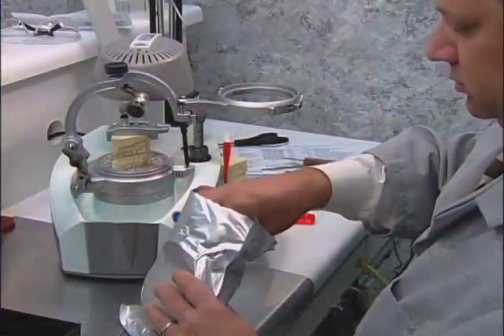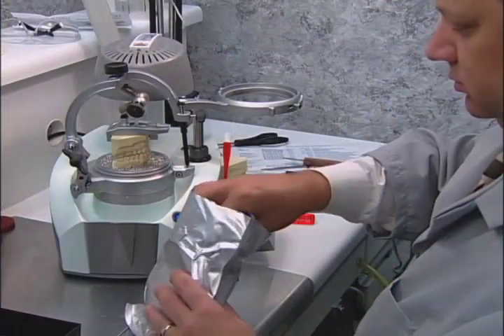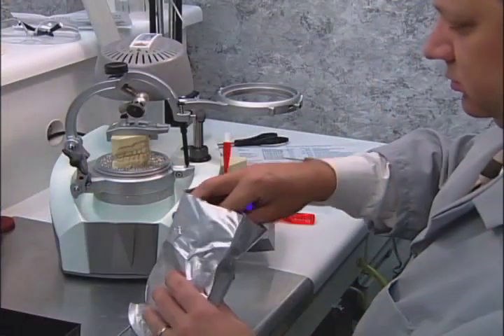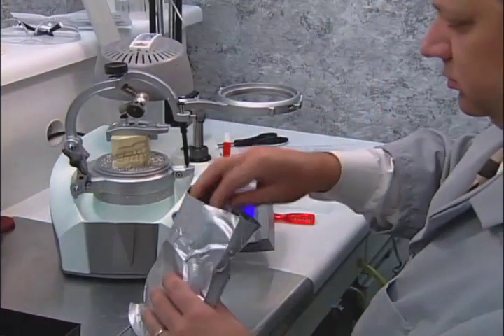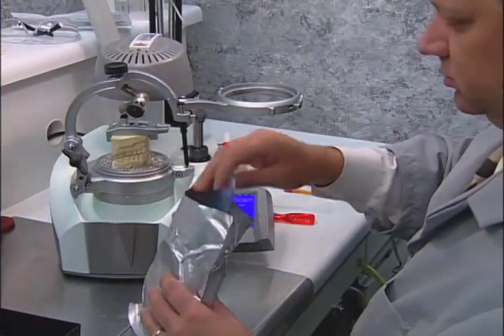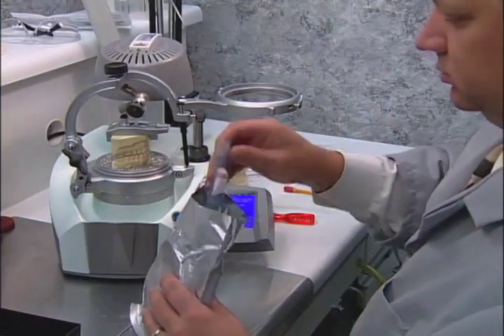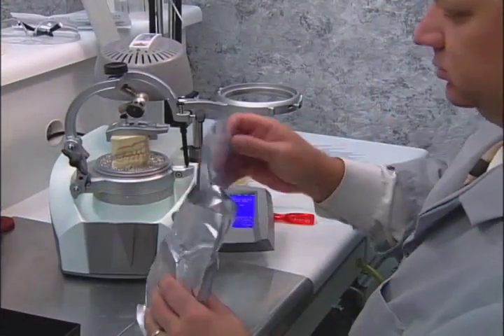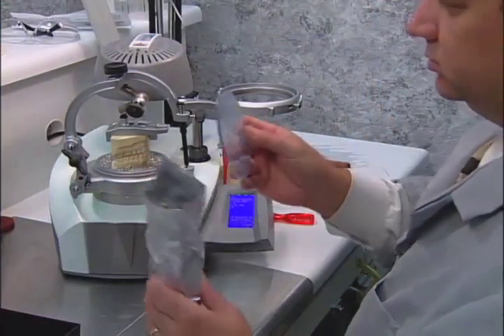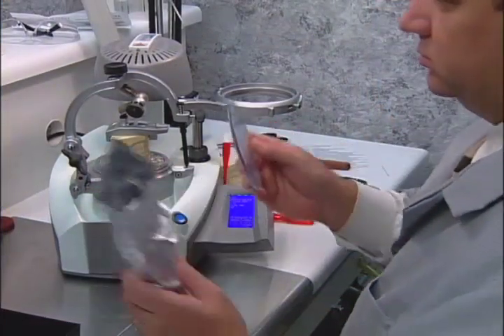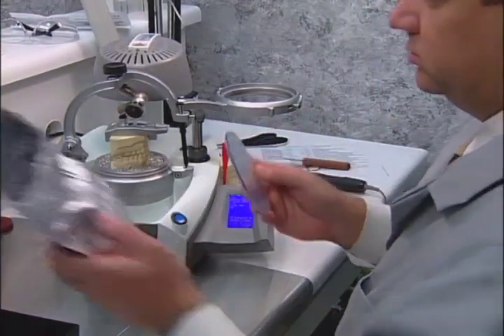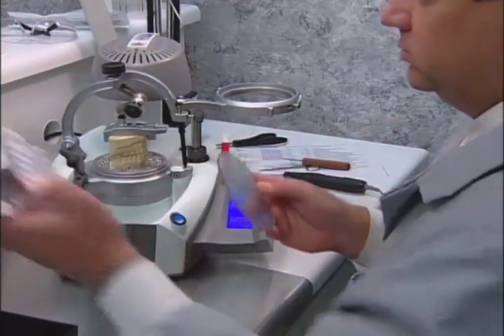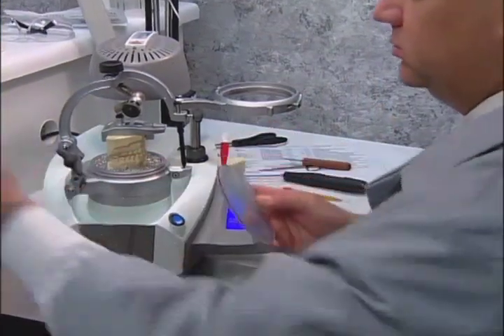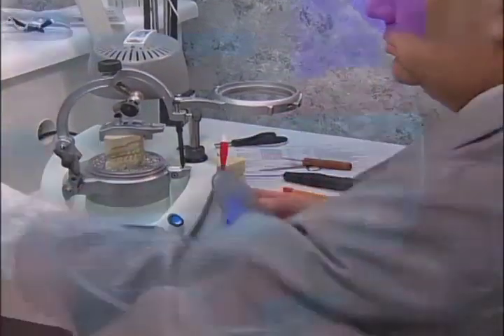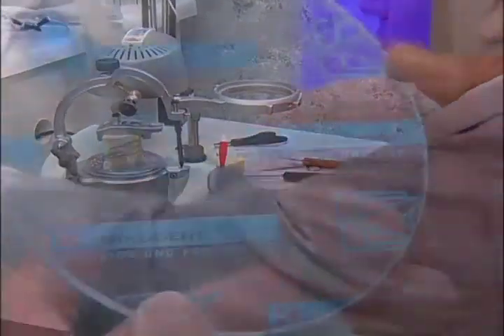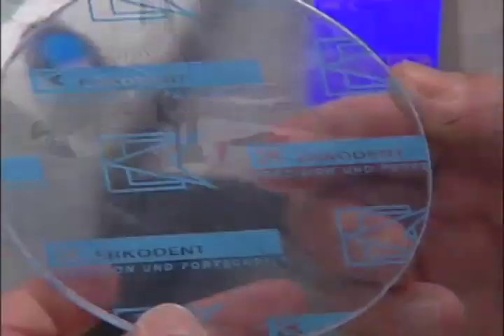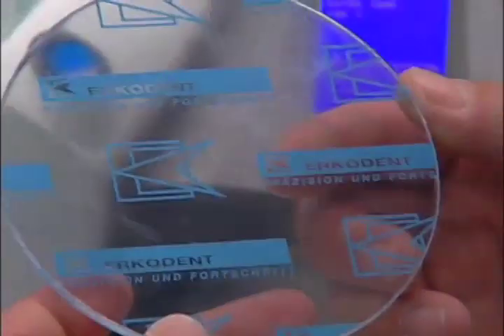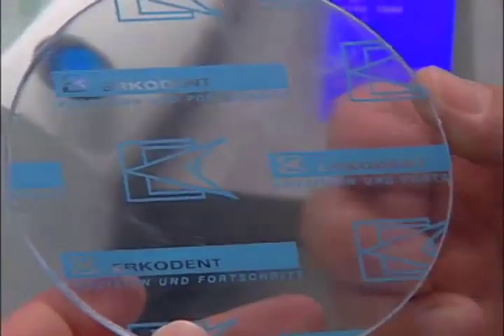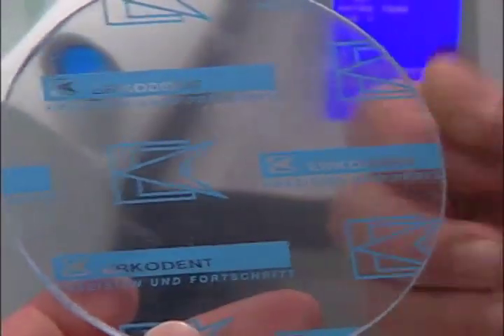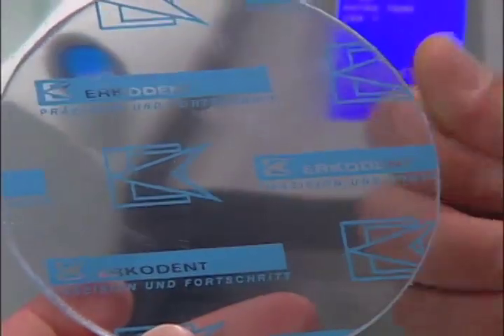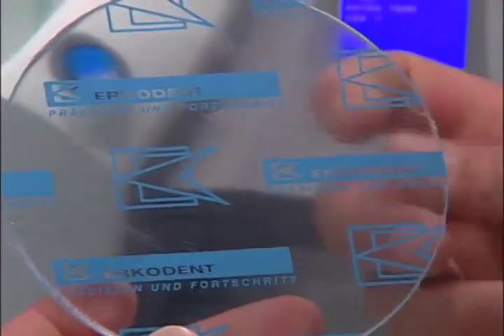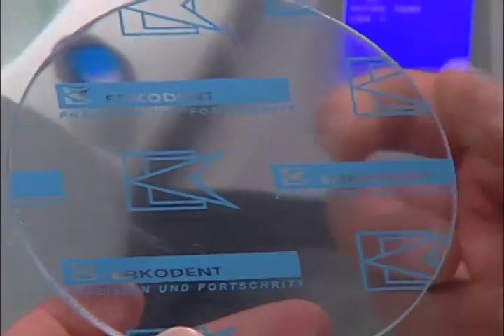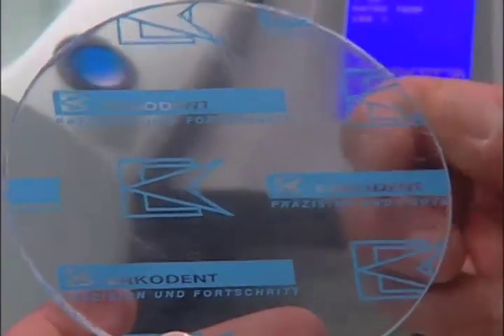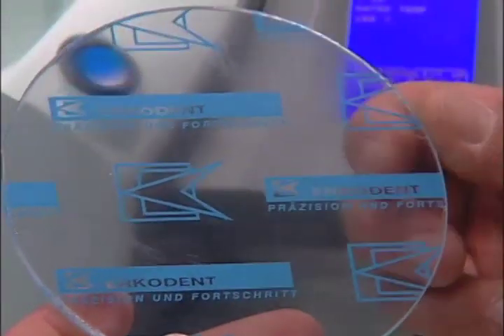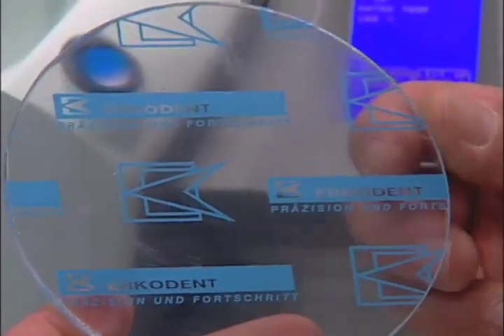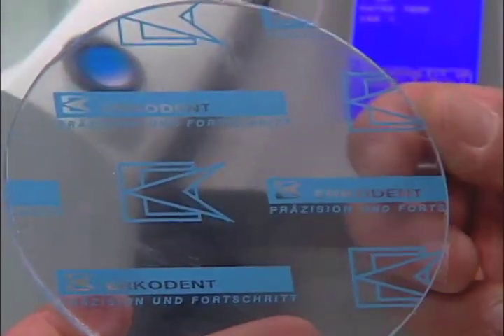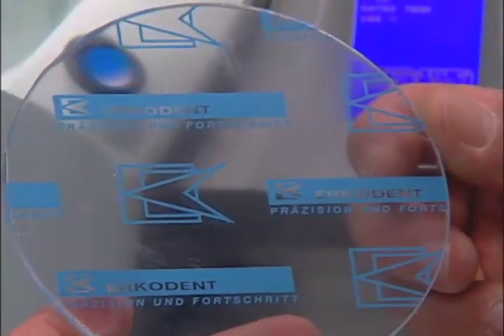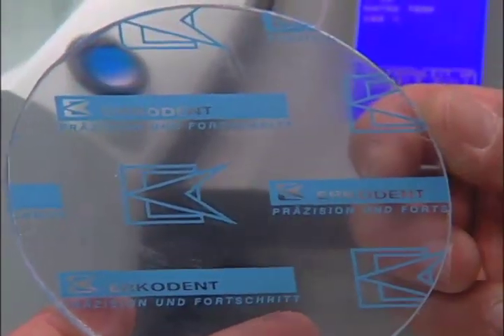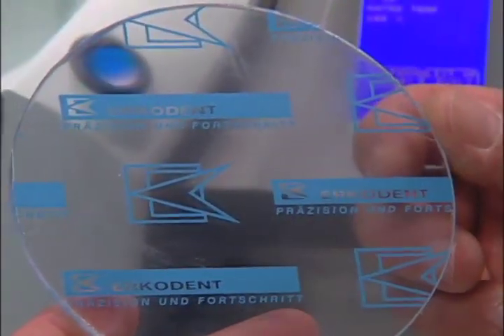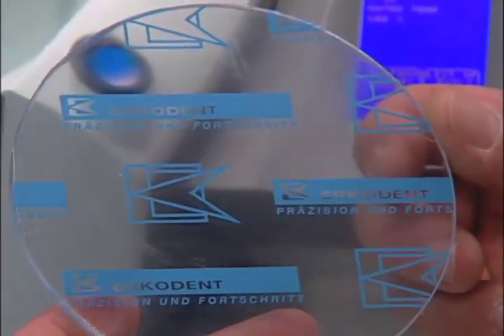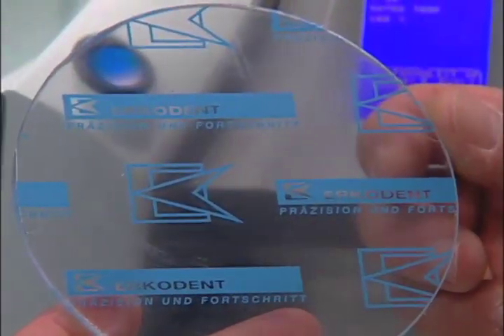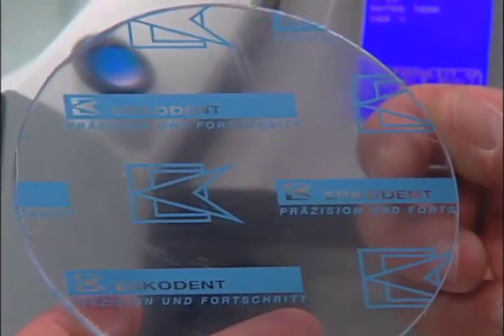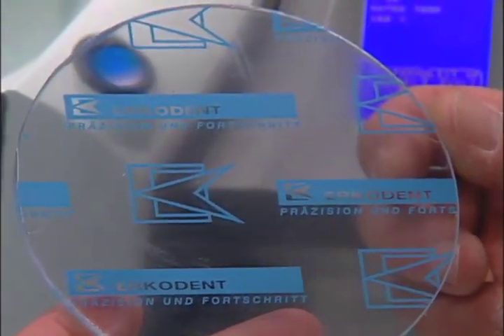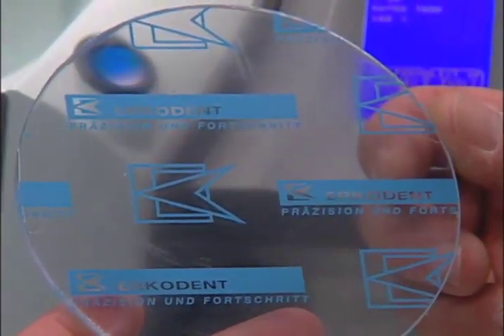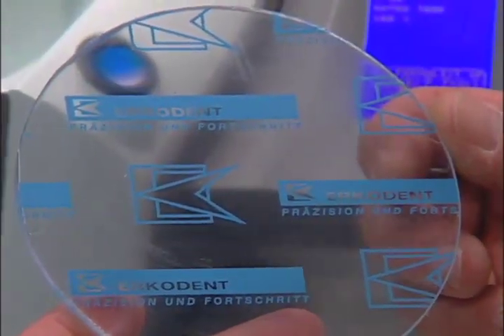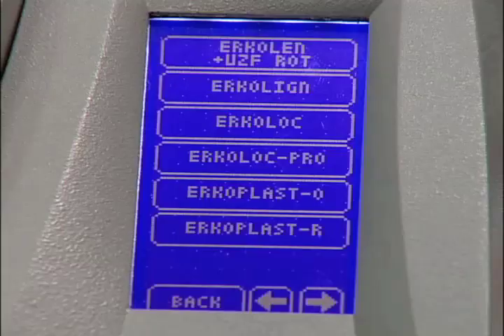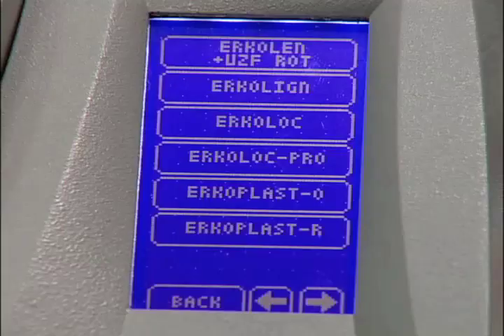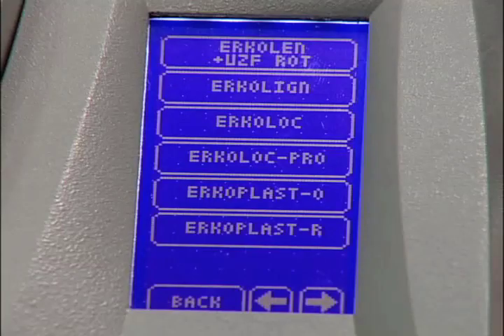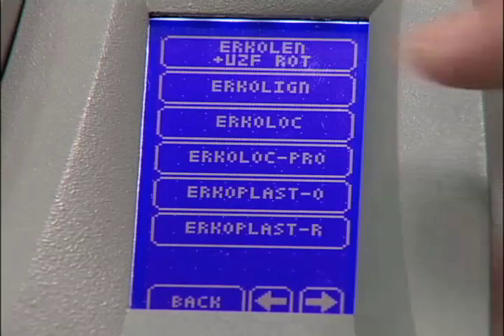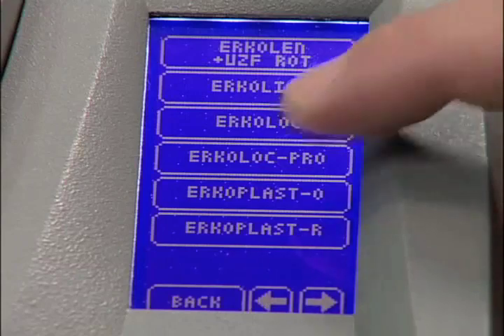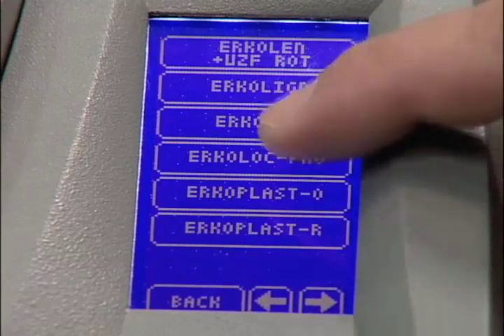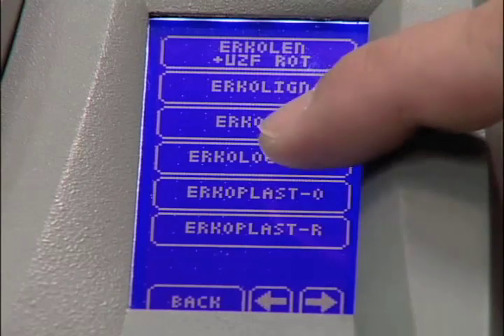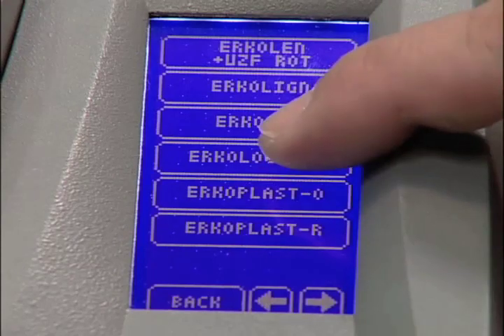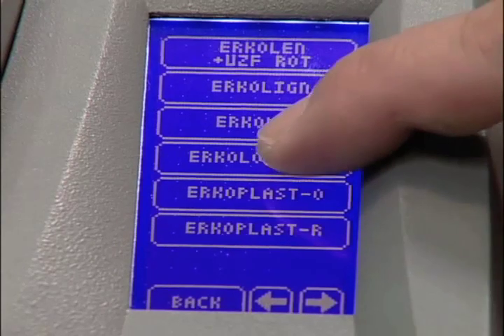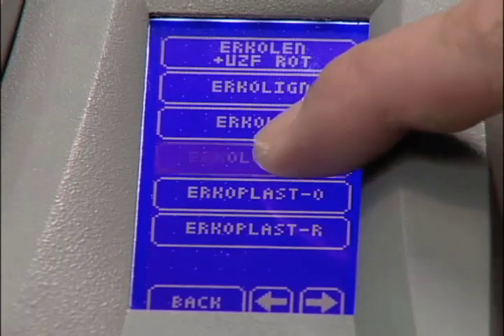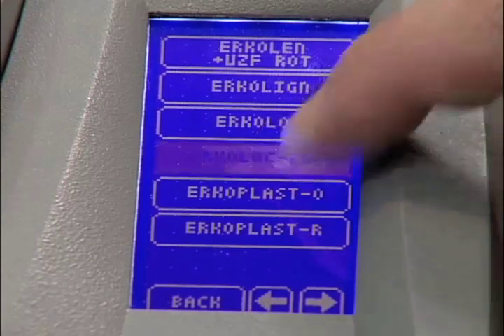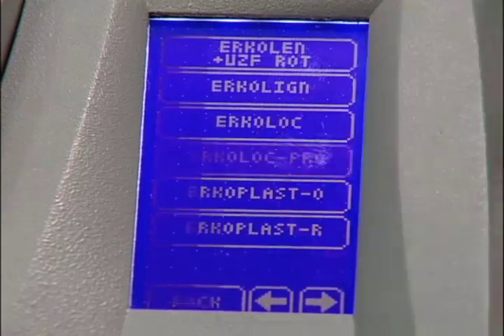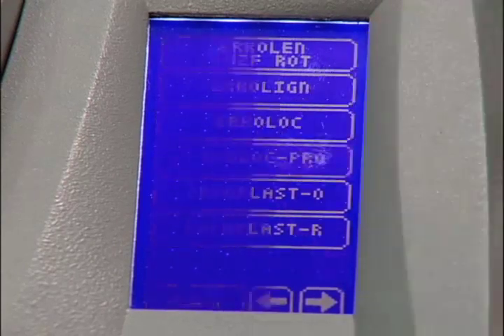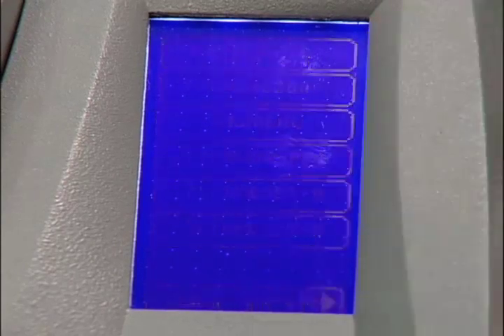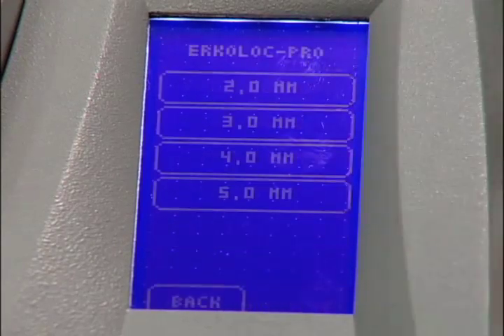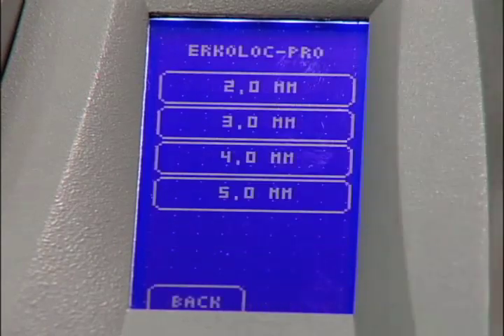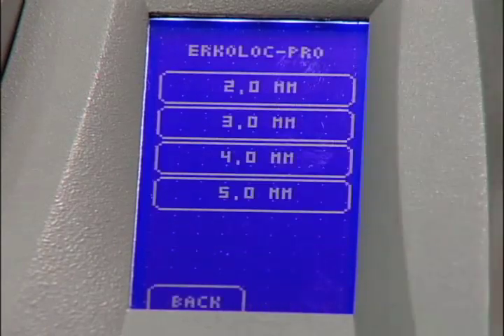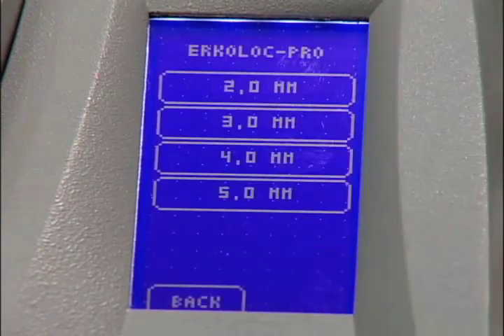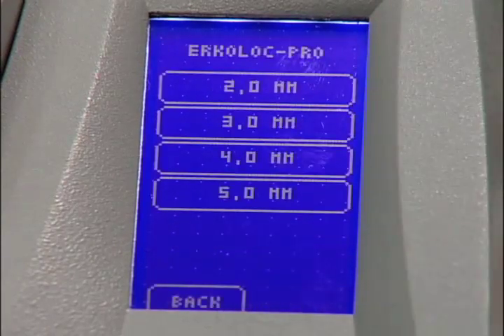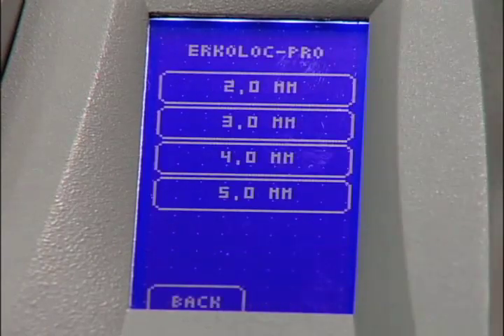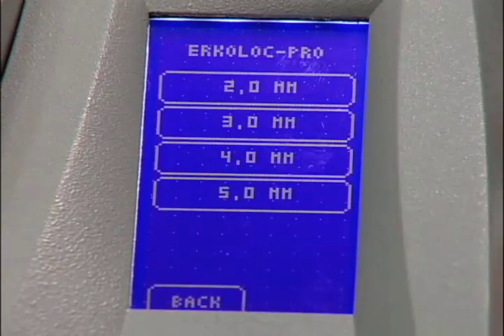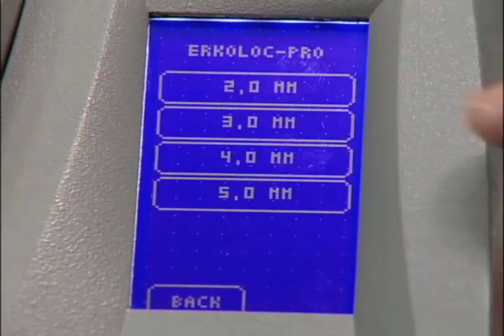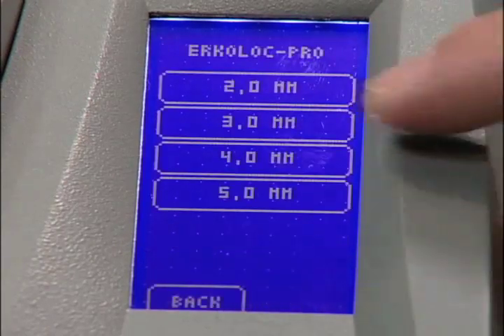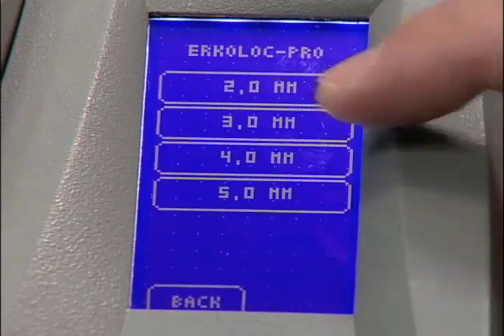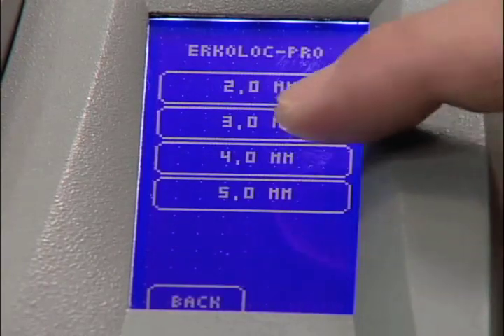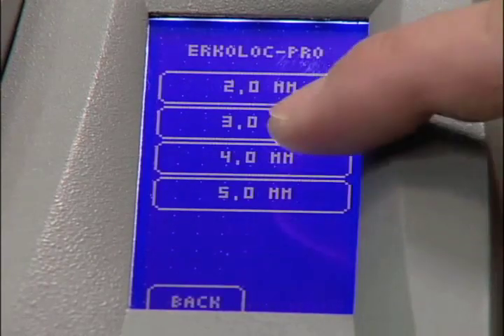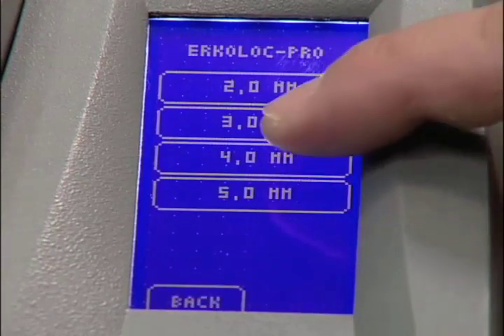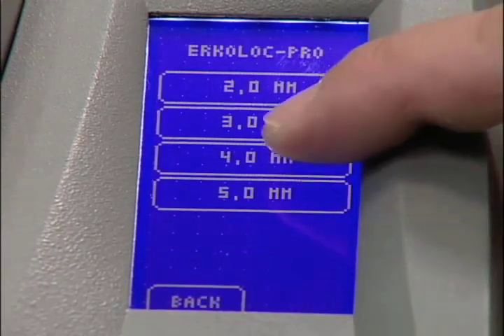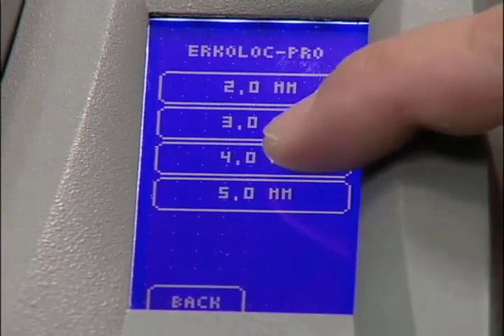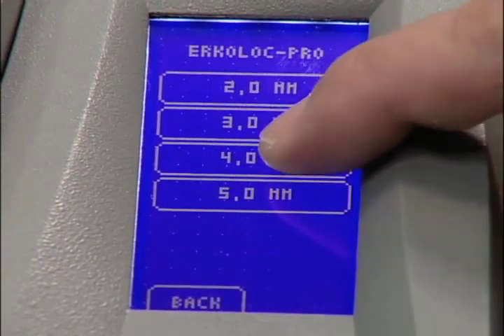Remove an Urcolok Pro disk from its packaging. Enter the proper material and the thickness to be thermoformed.